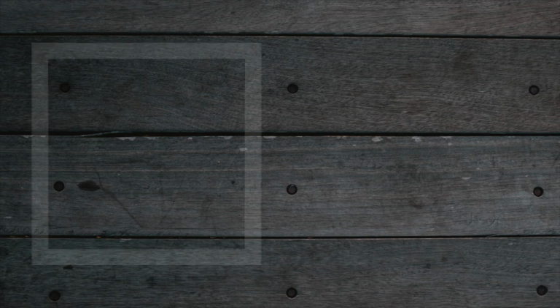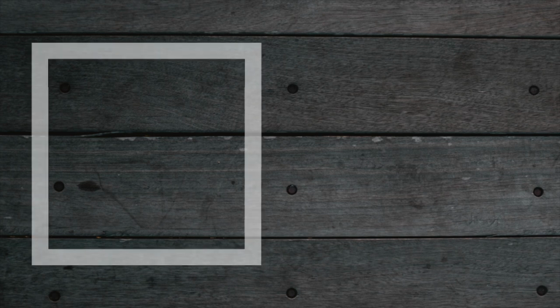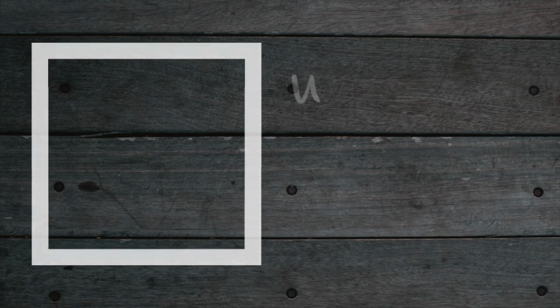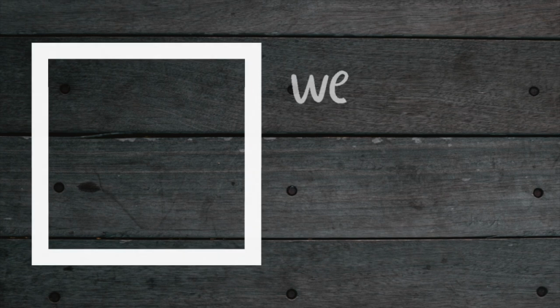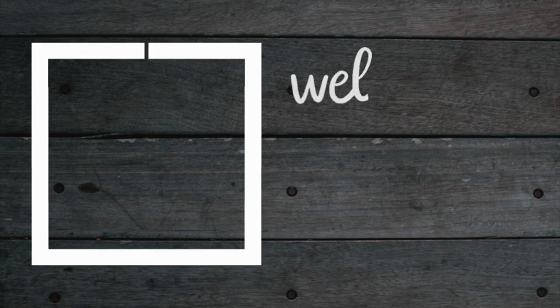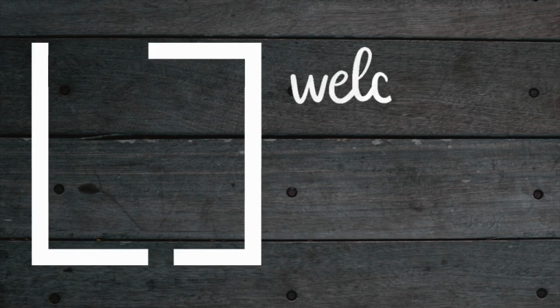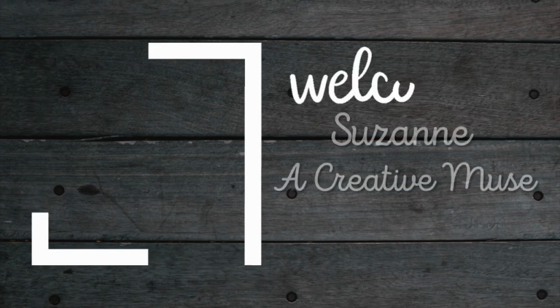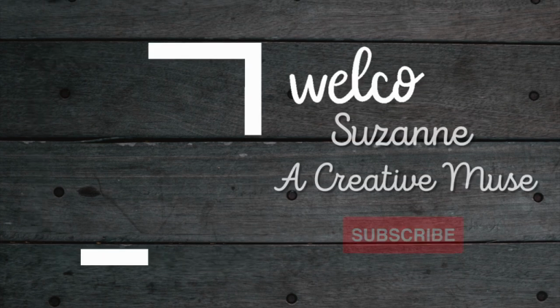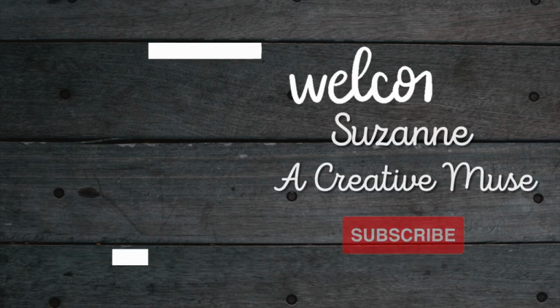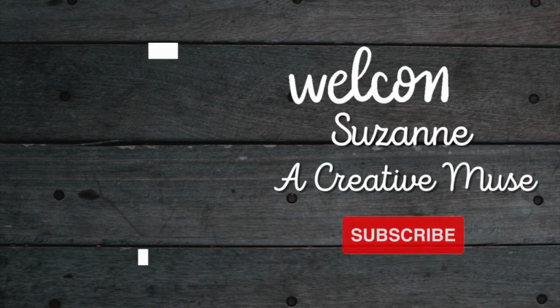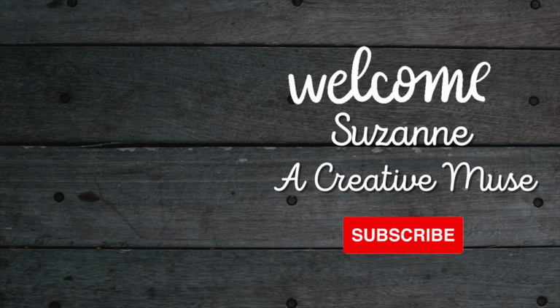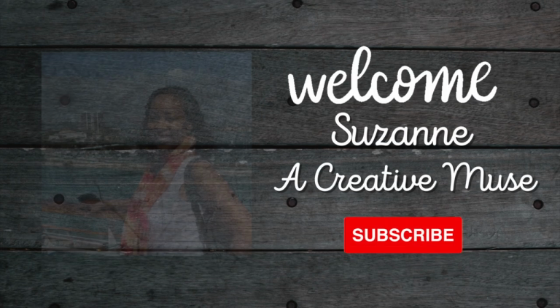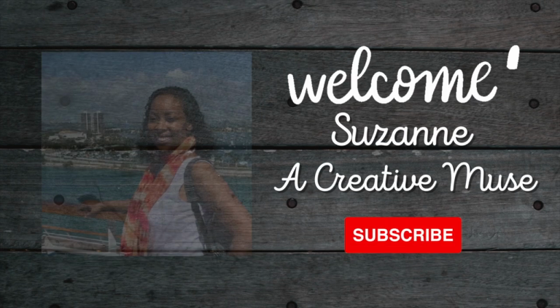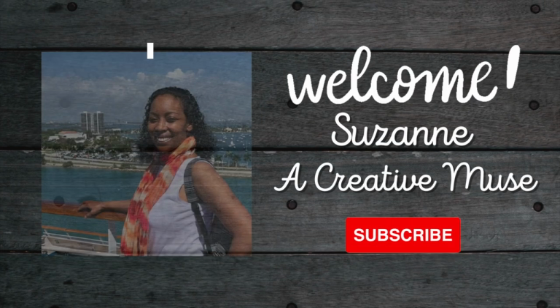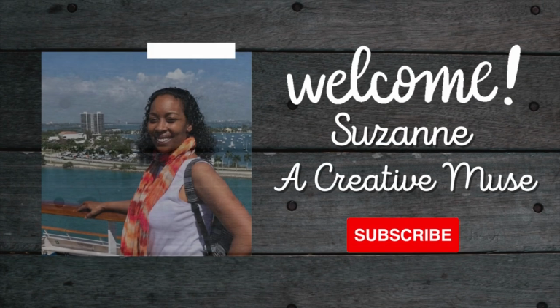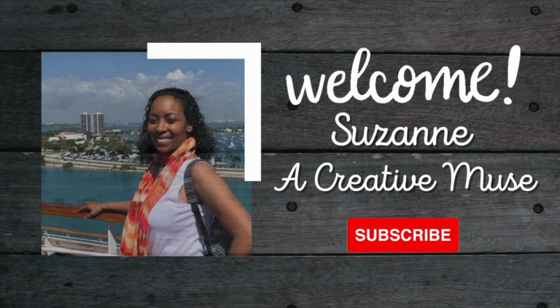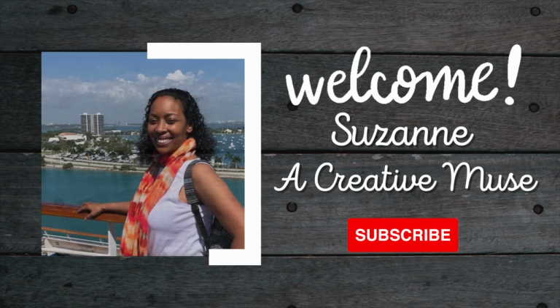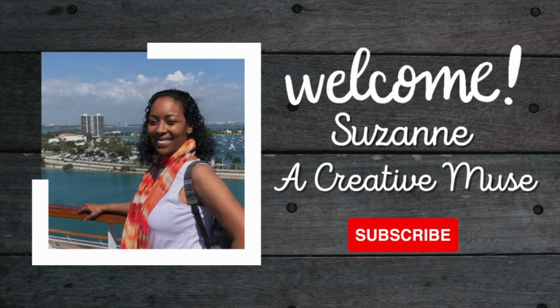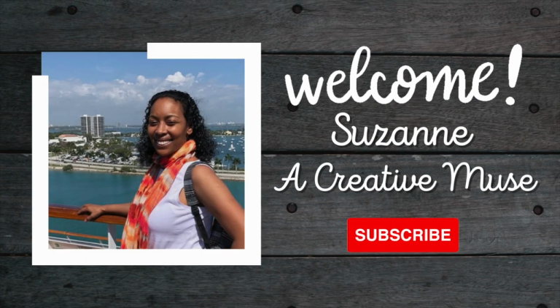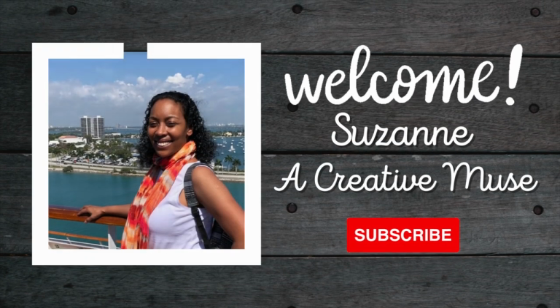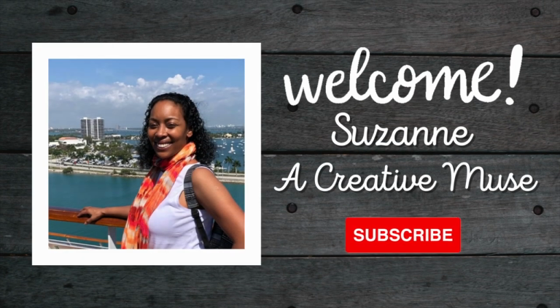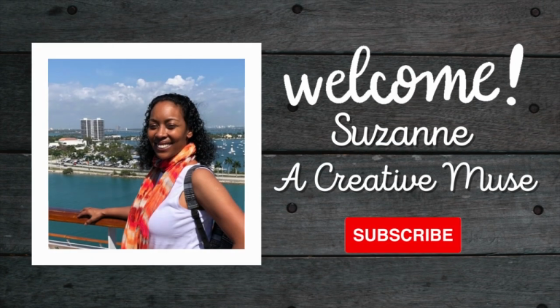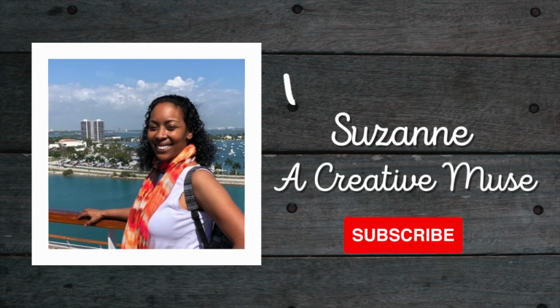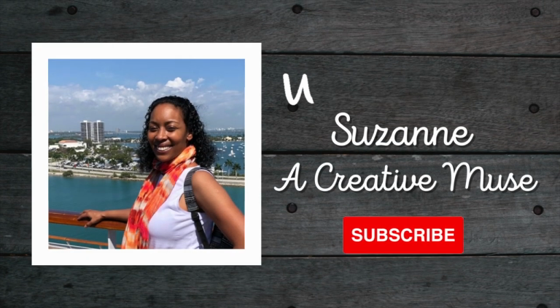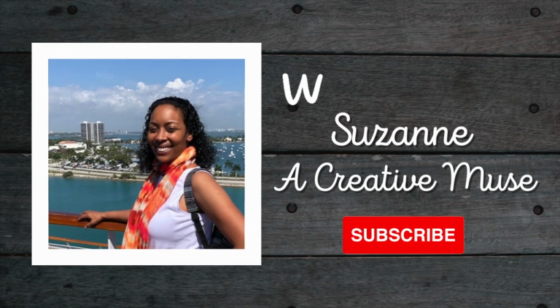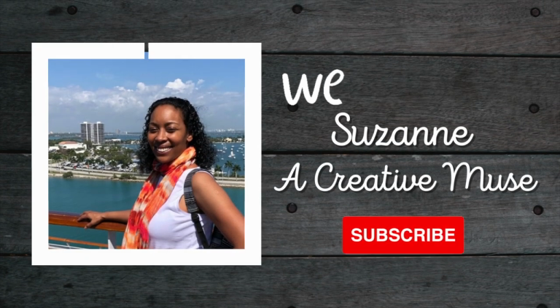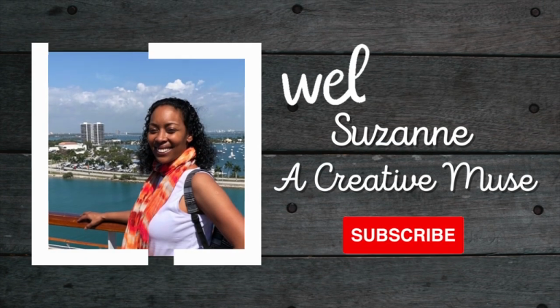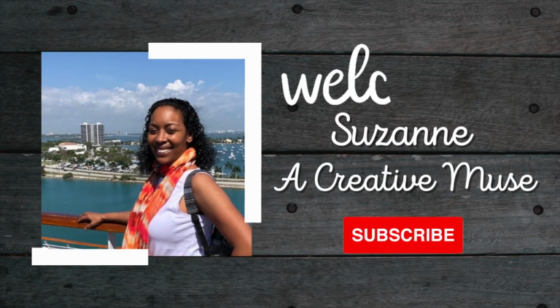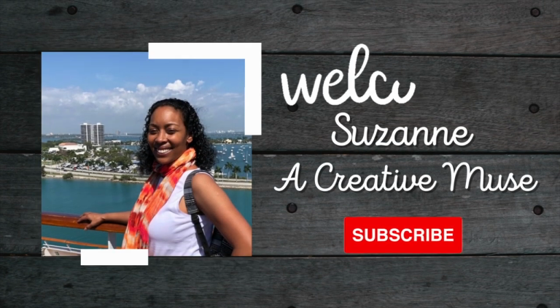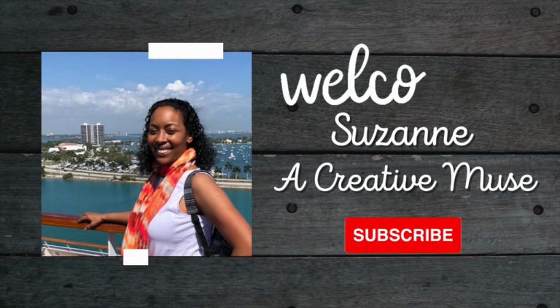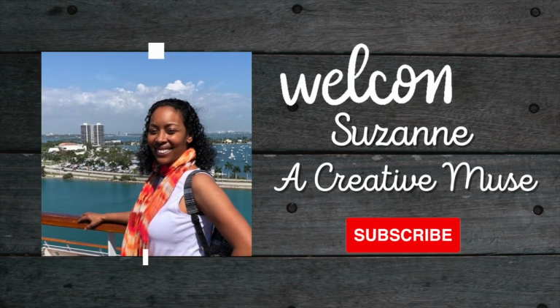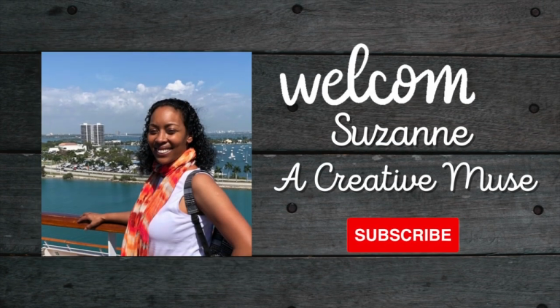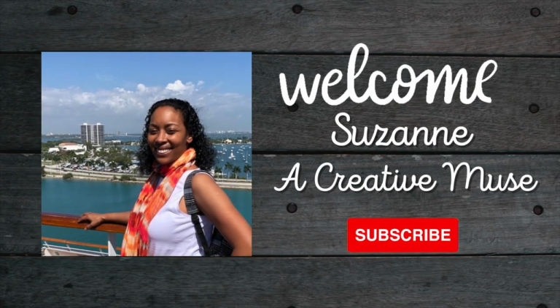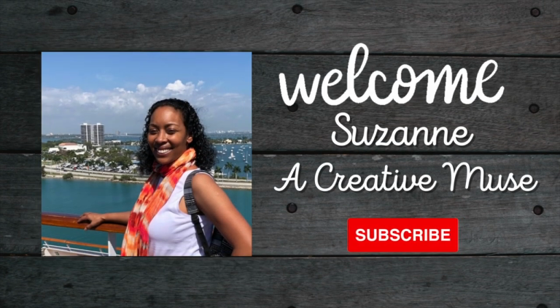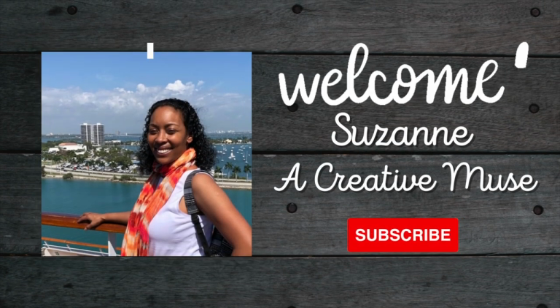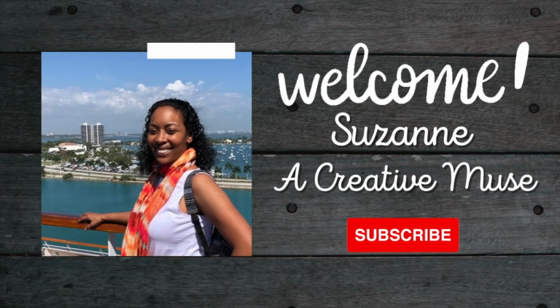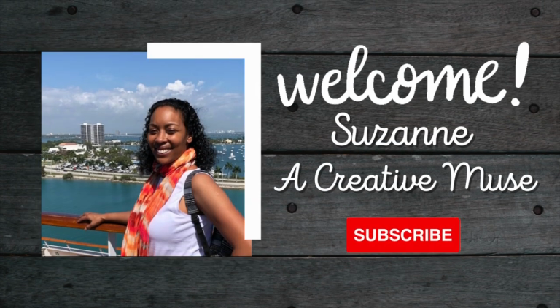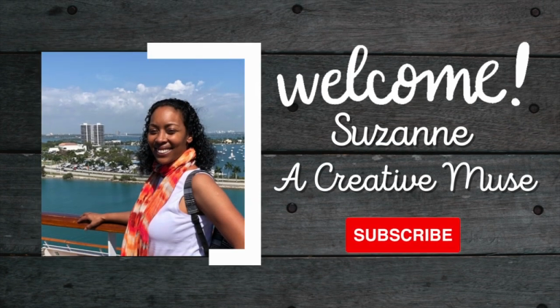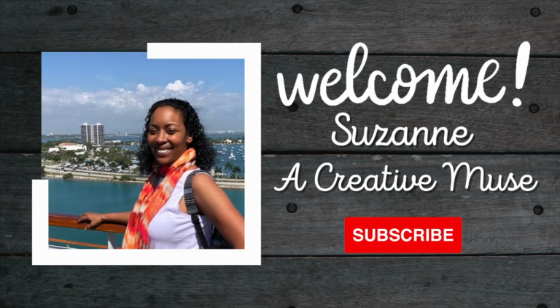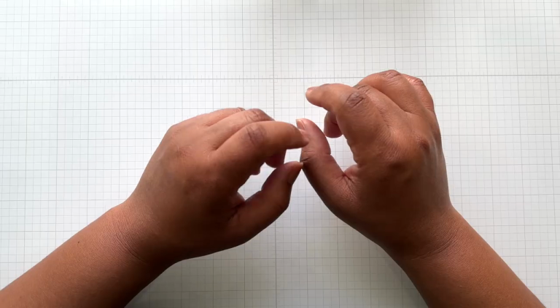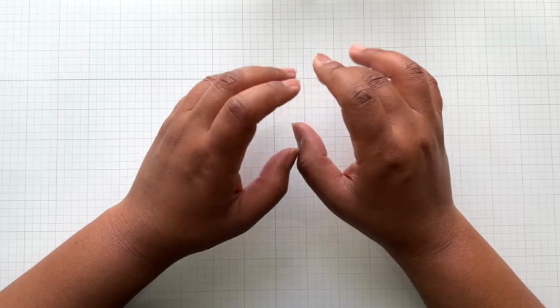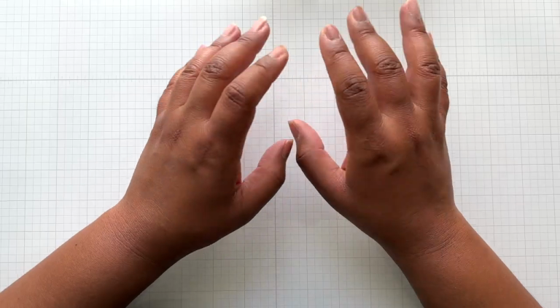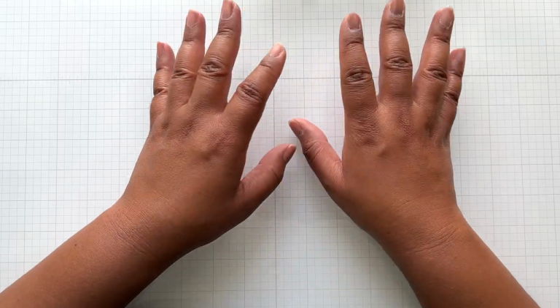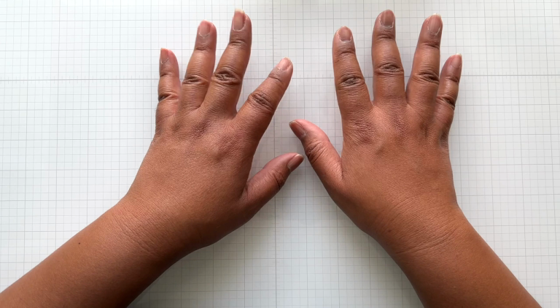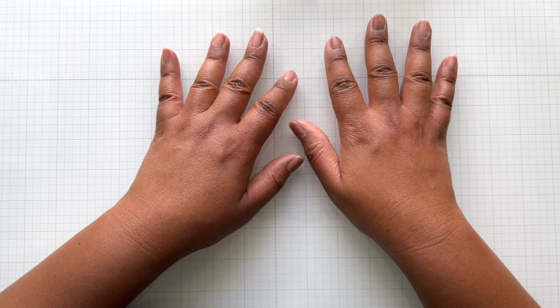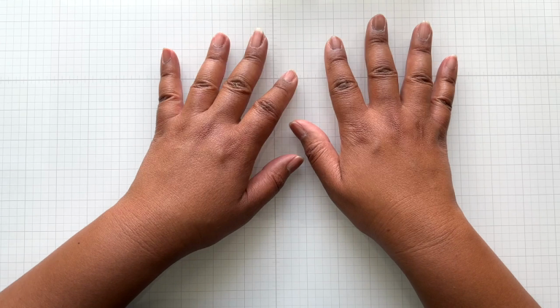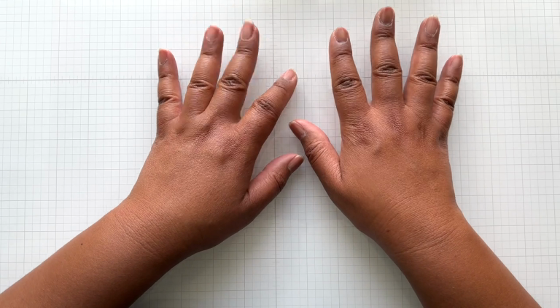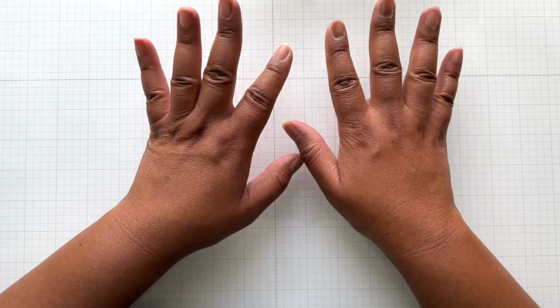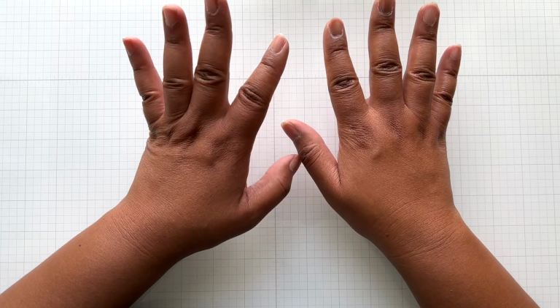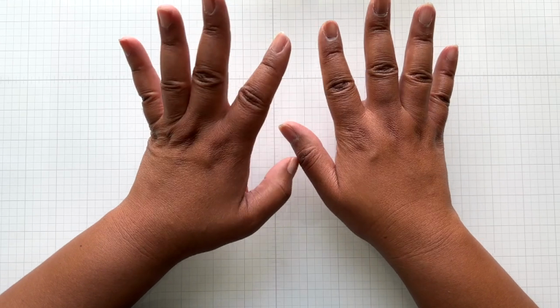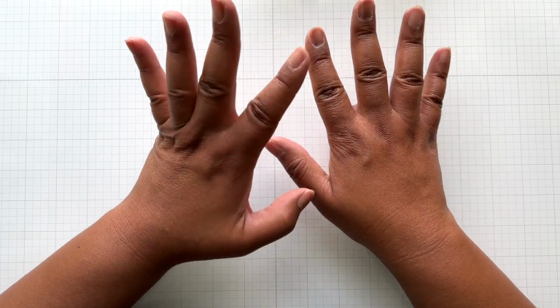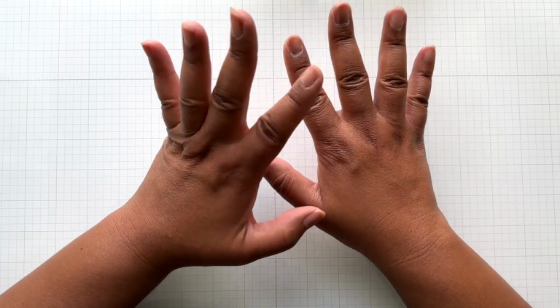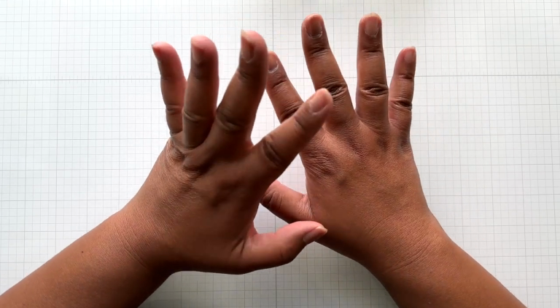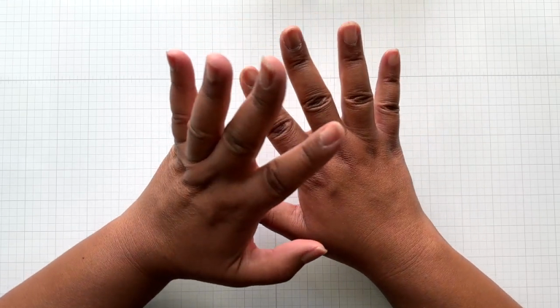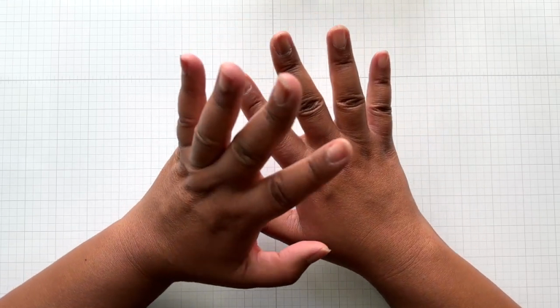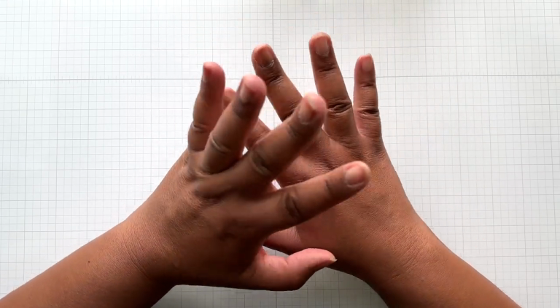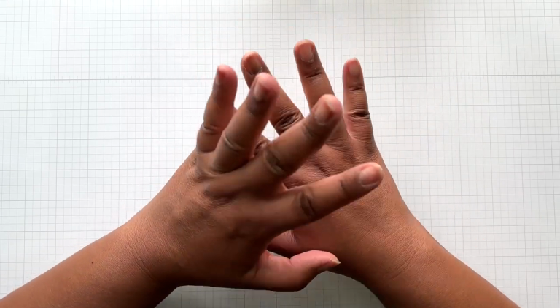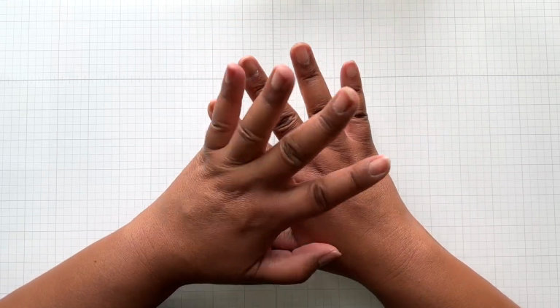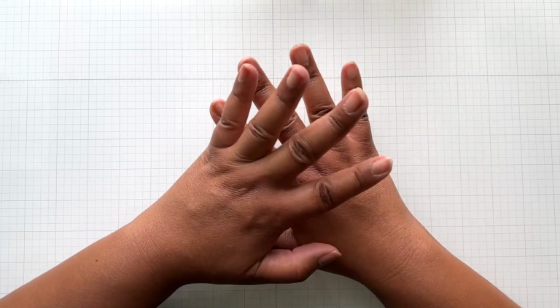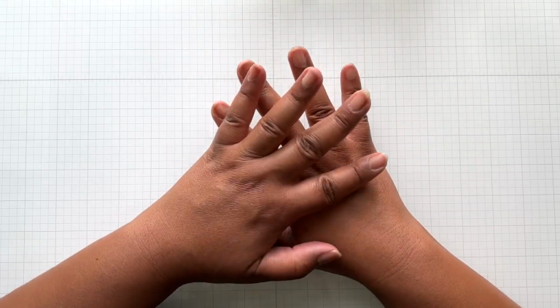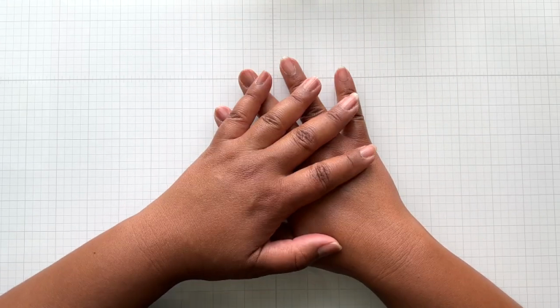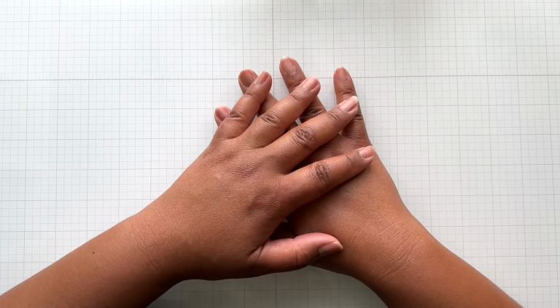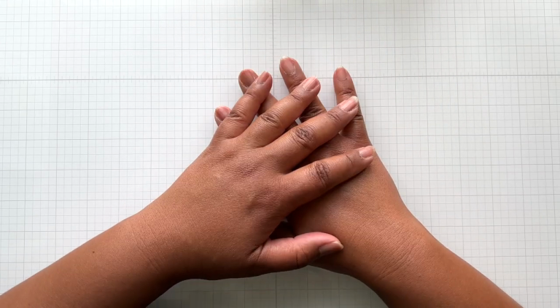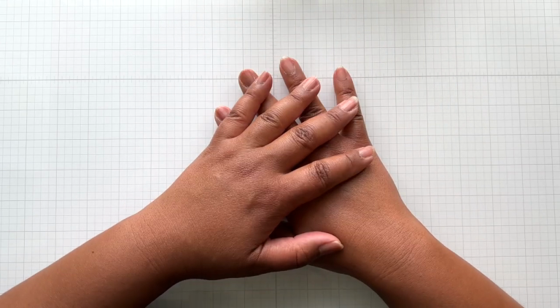Hello Crafters! This is Suzanne from A Creative Muse and I am here with my Kit Club video.